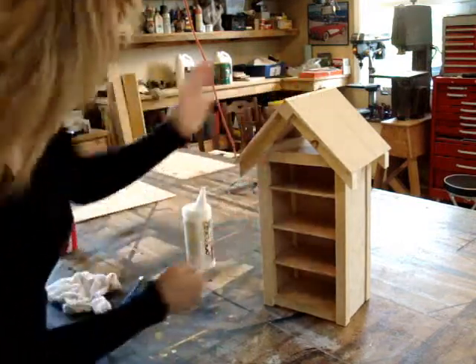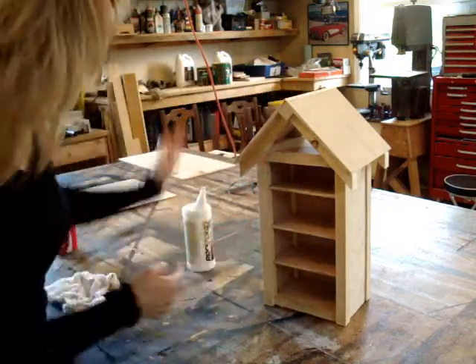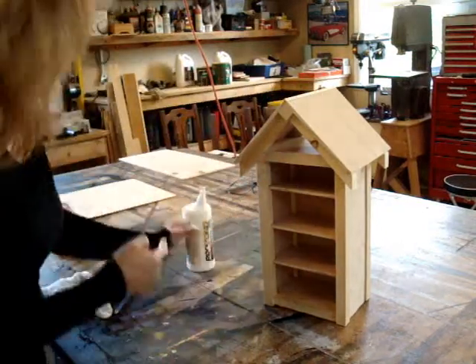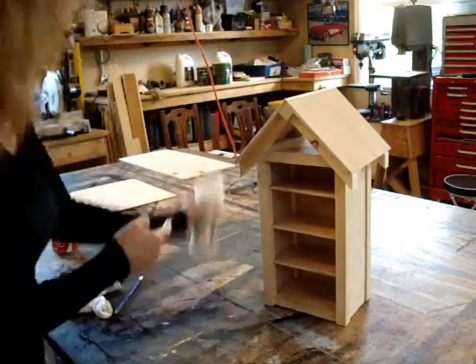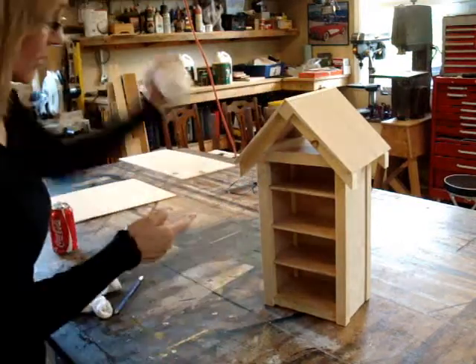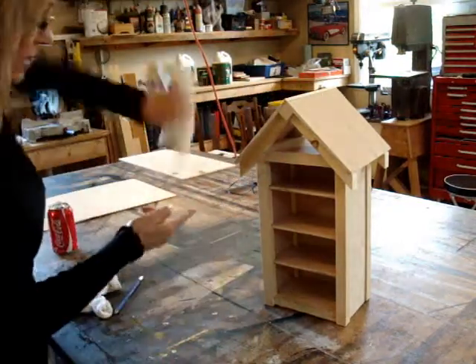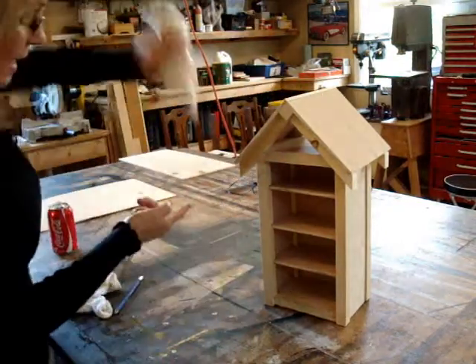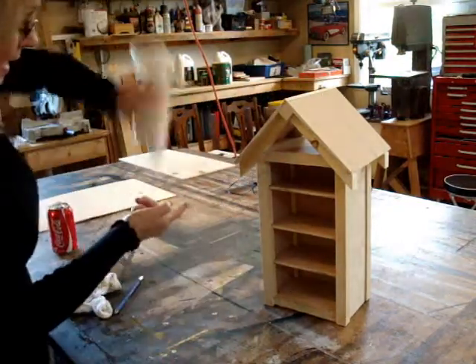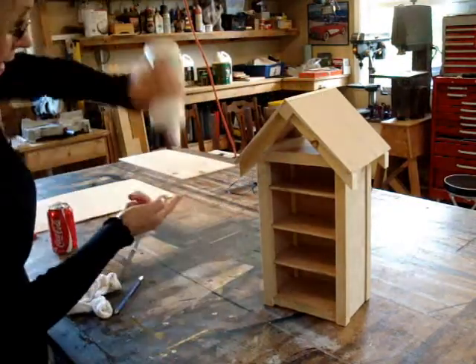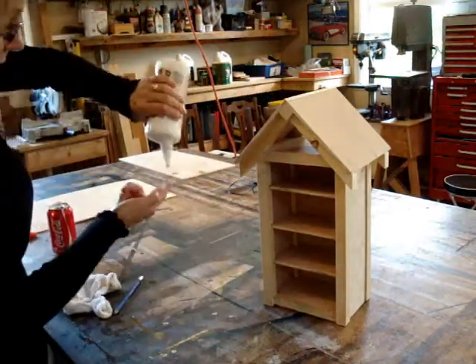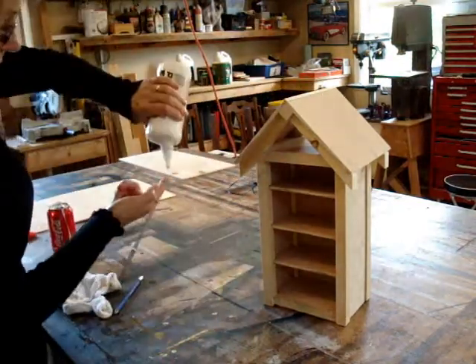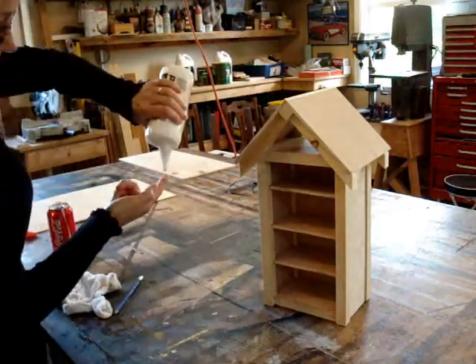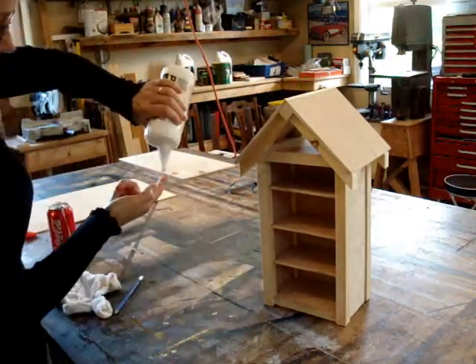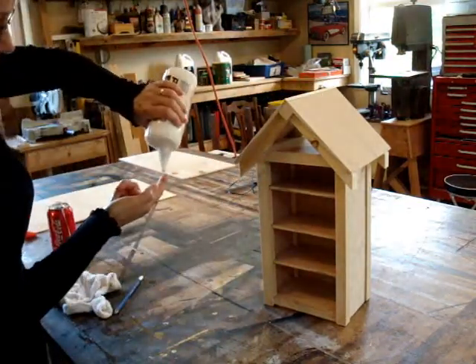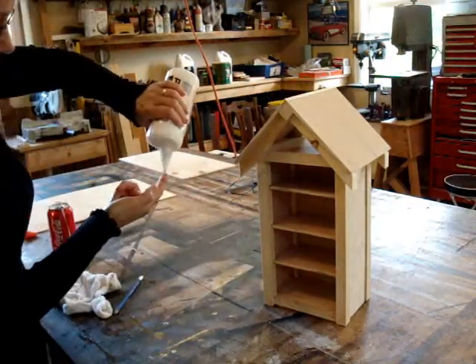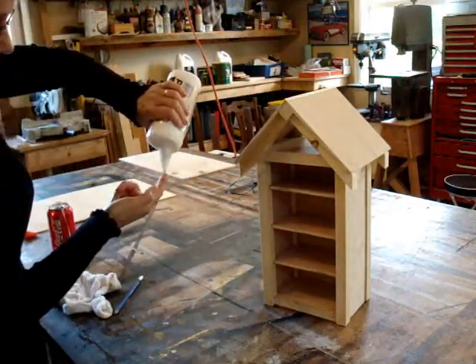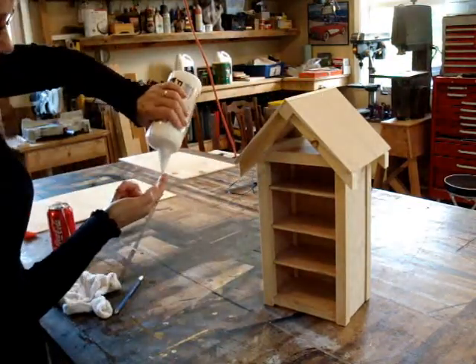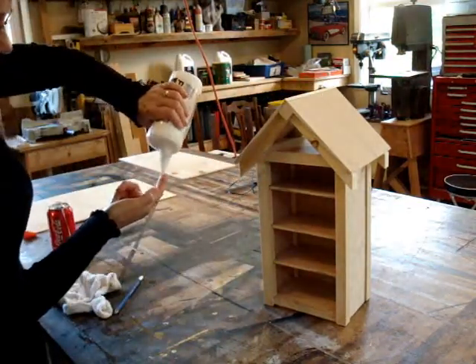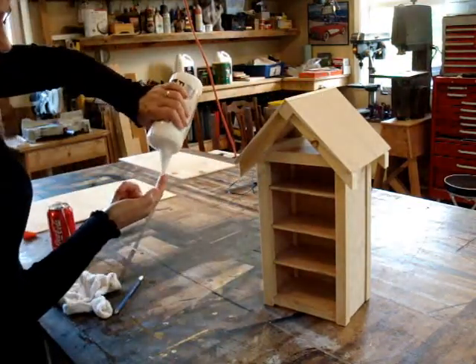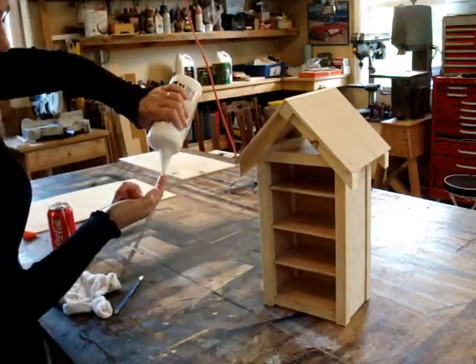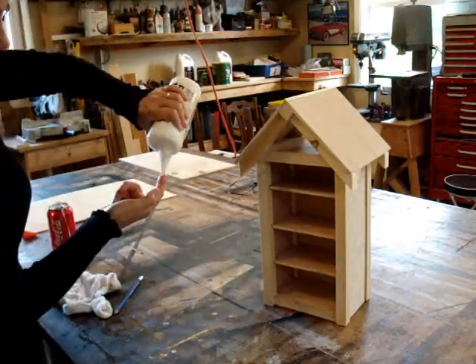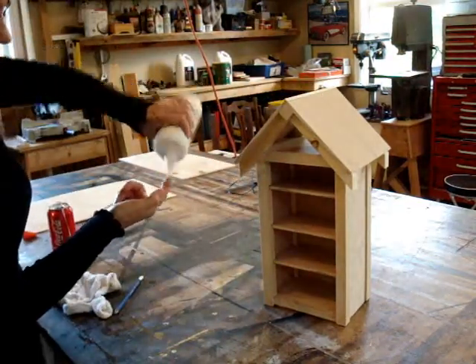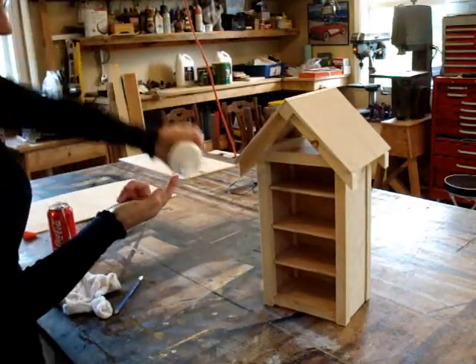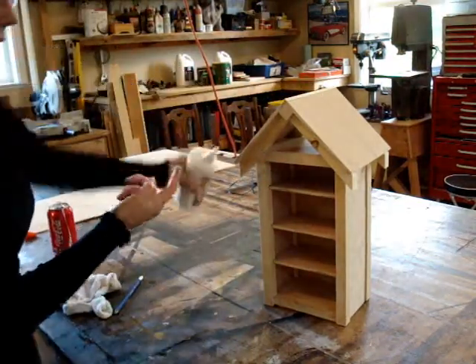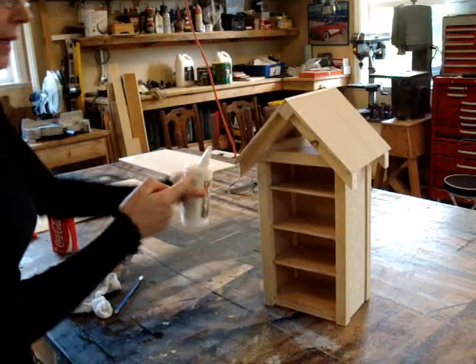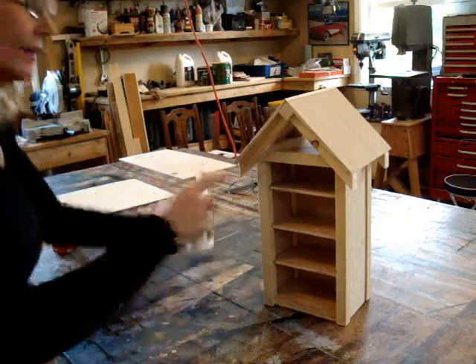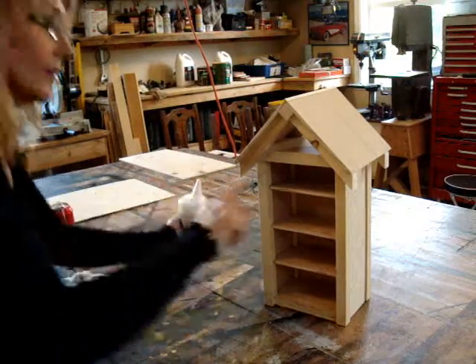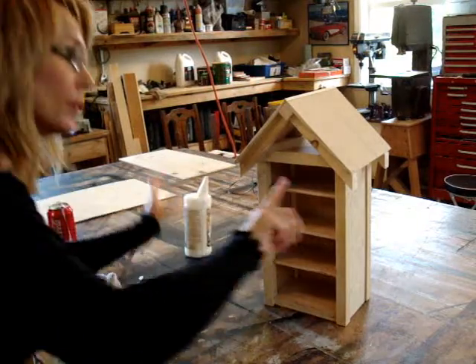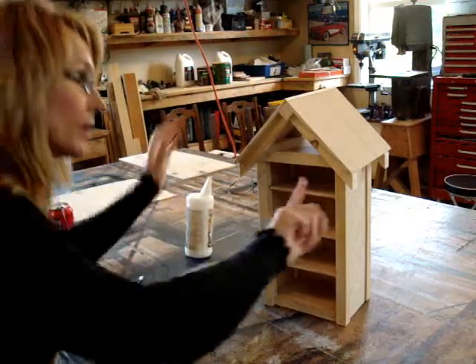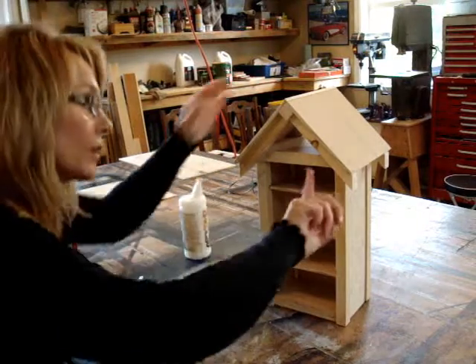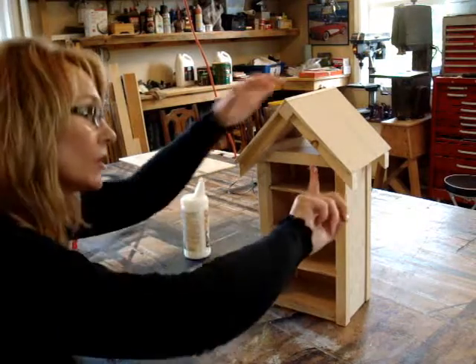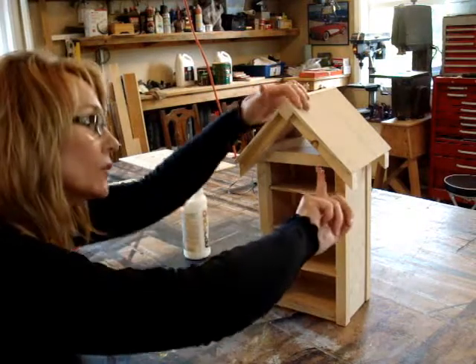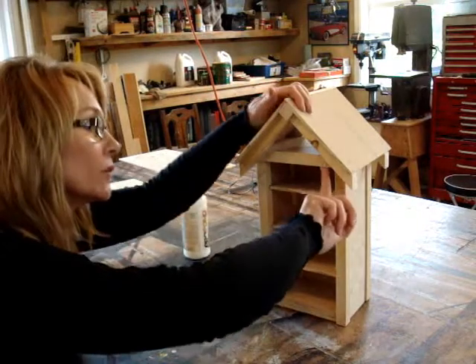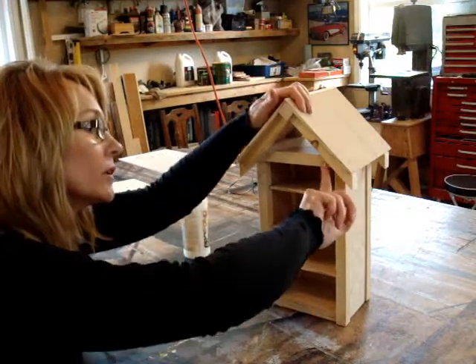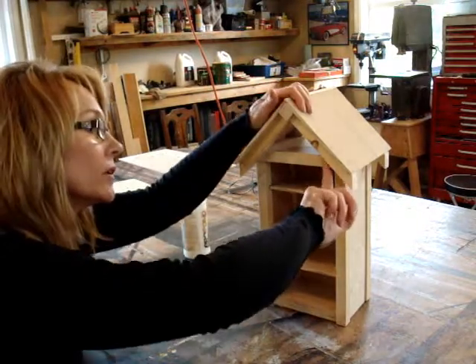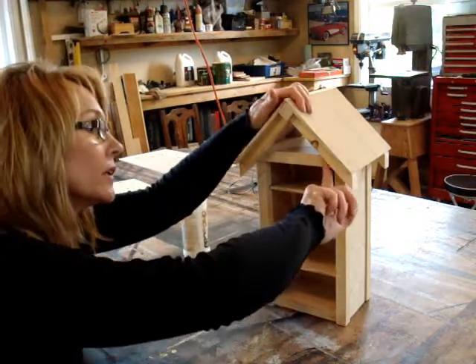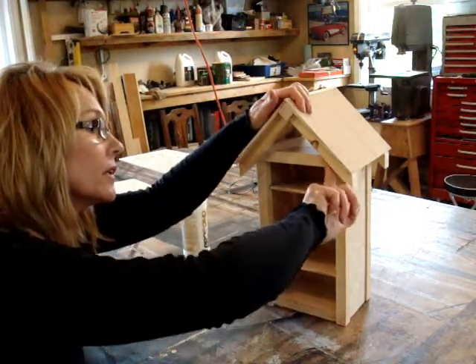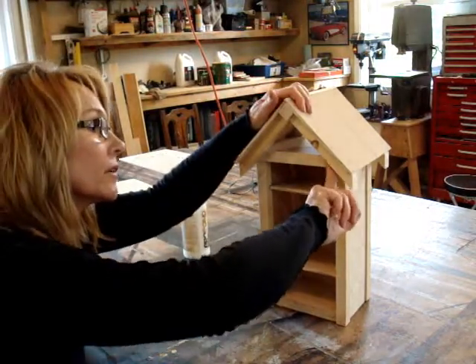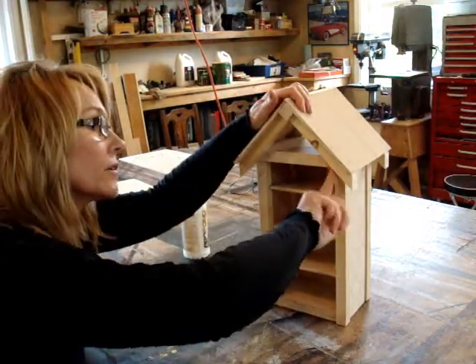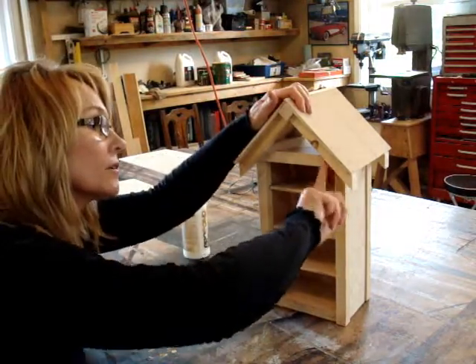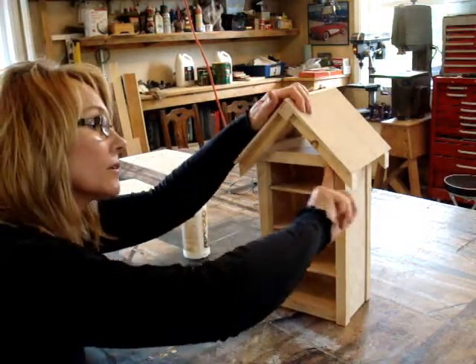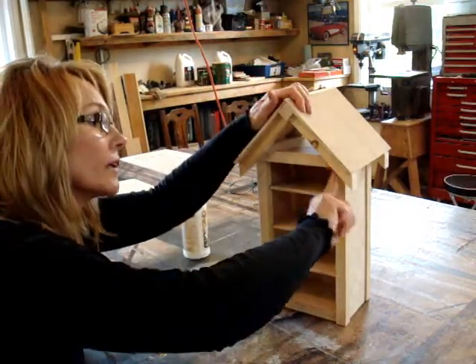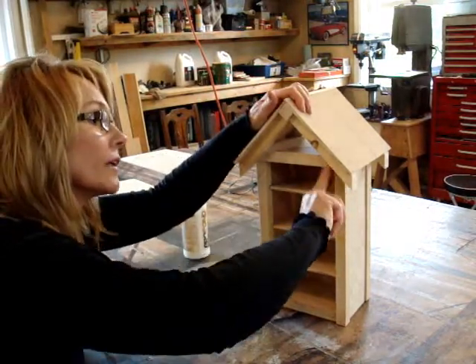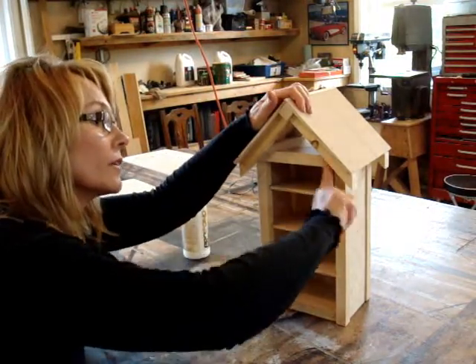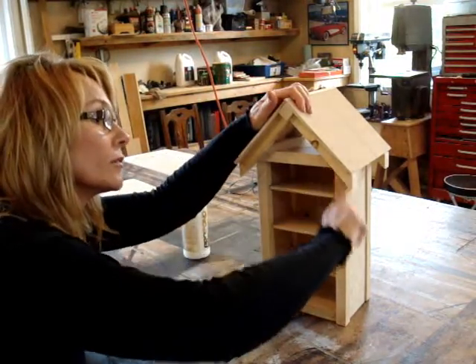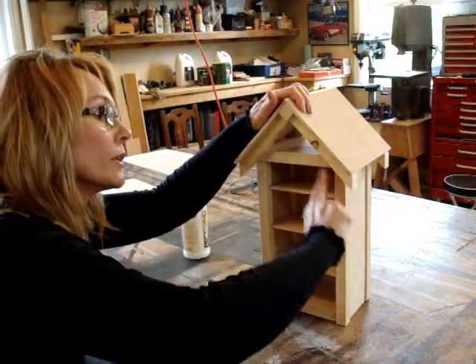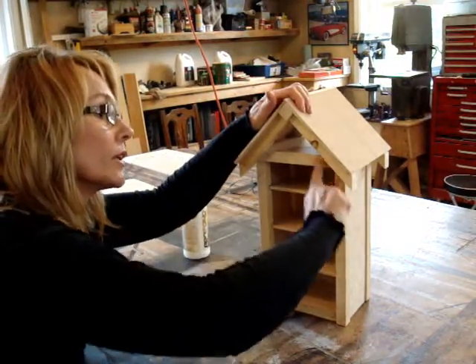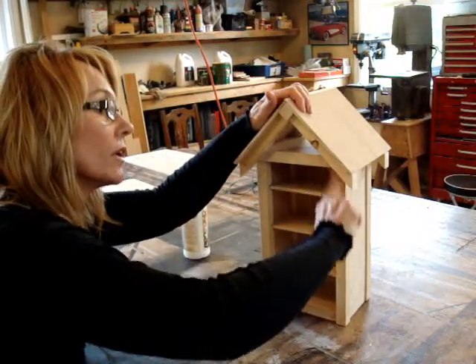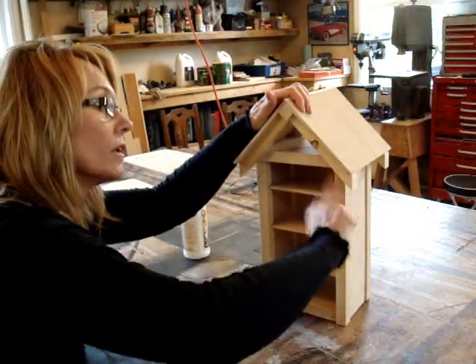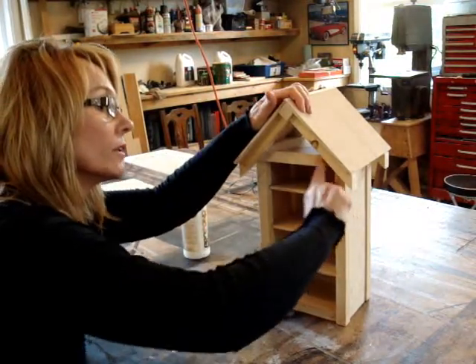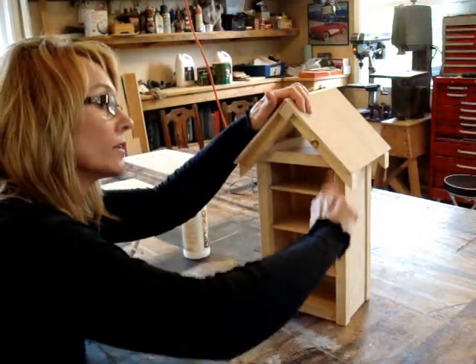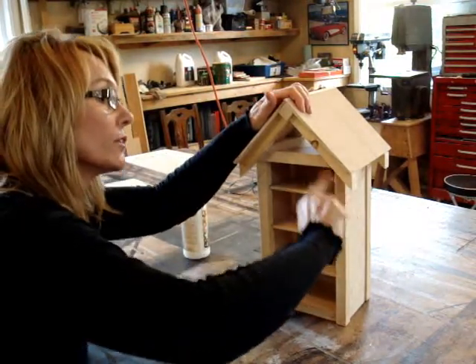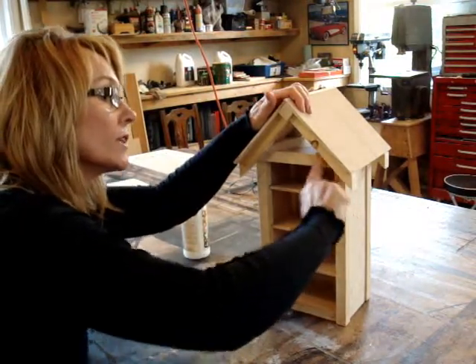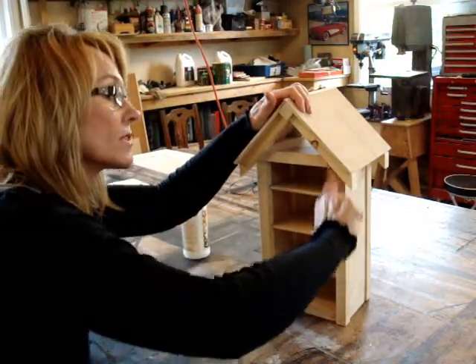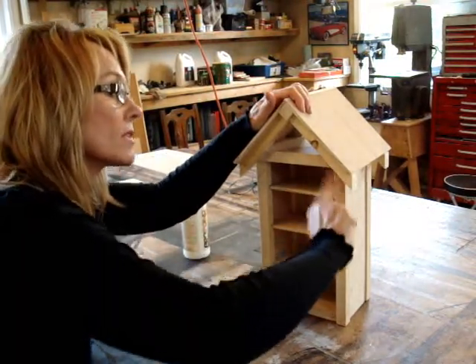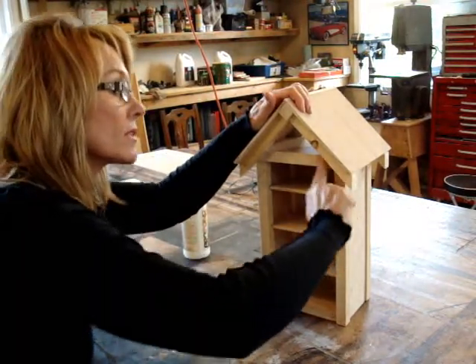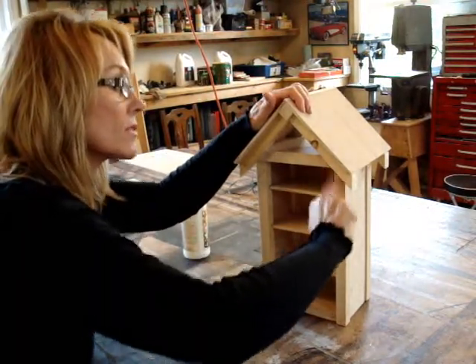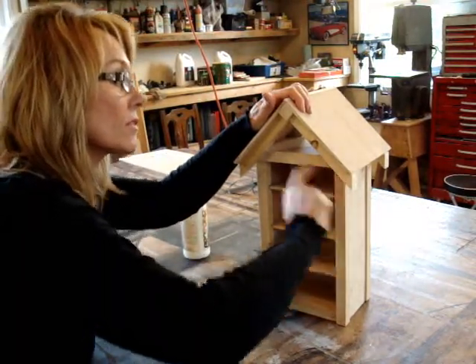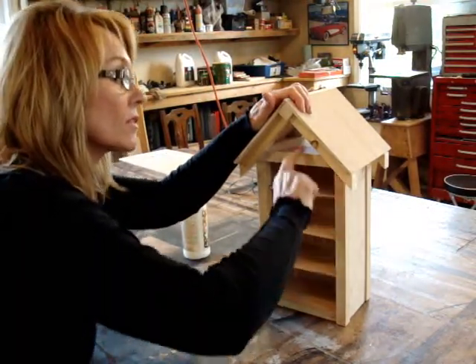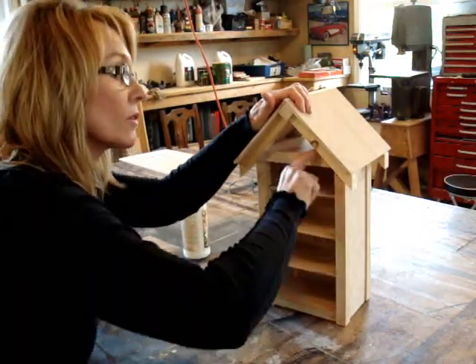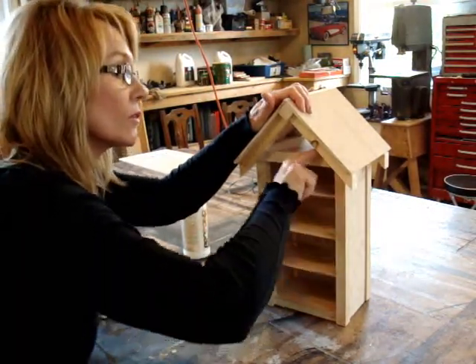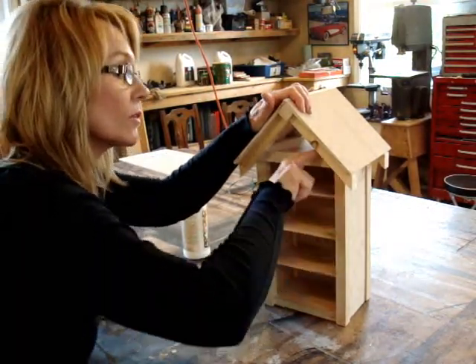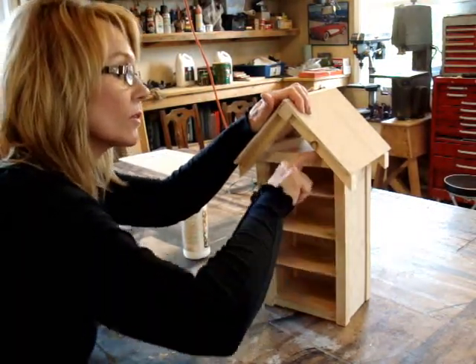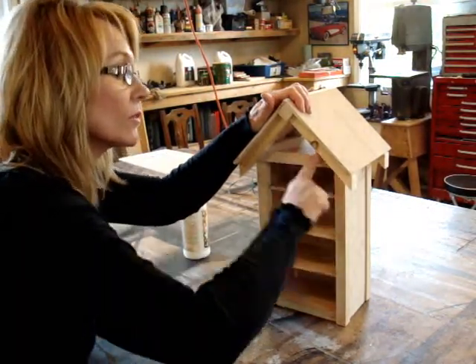I'm just adding a little bit of glue in the — I don't know what you call it — creases or in the corners.